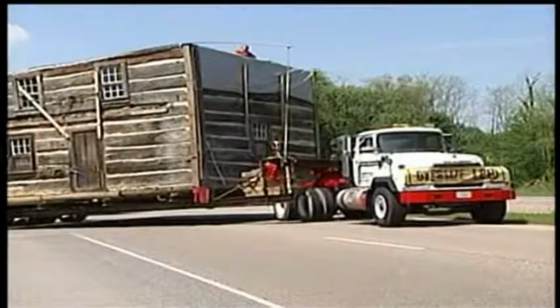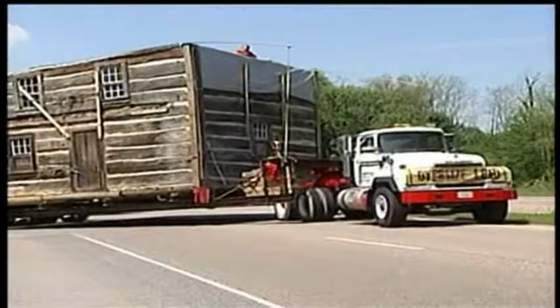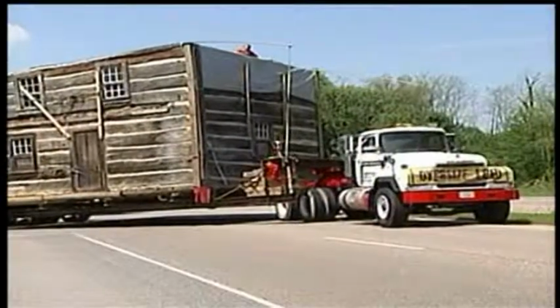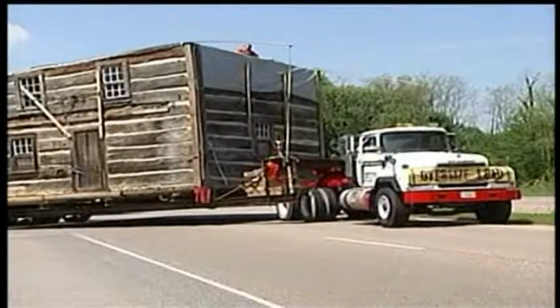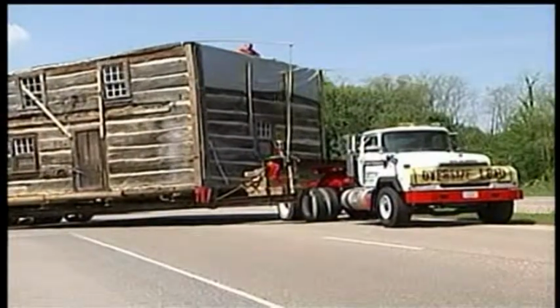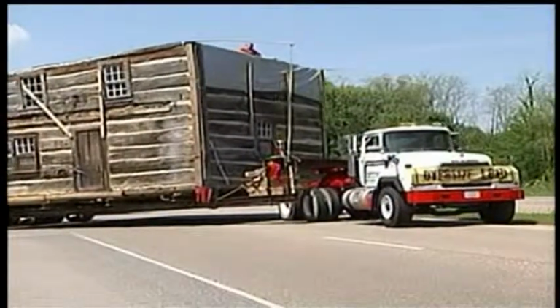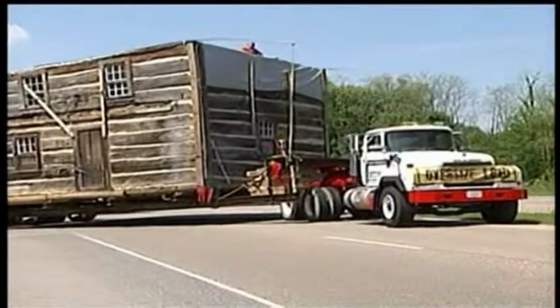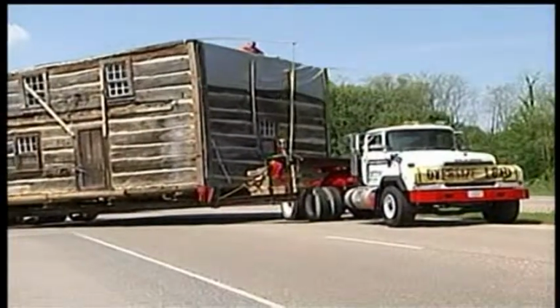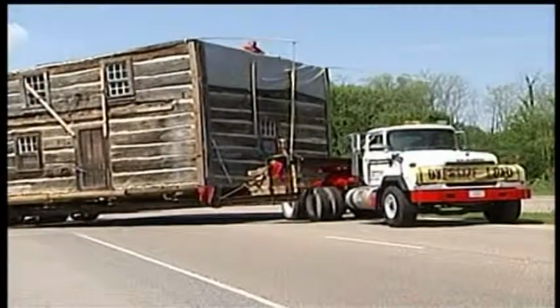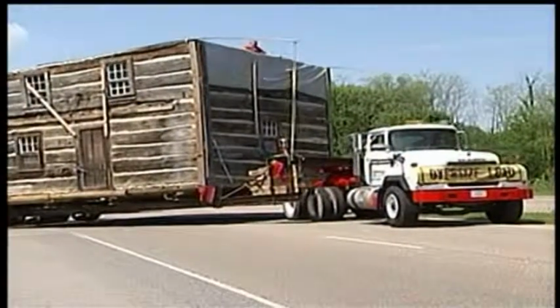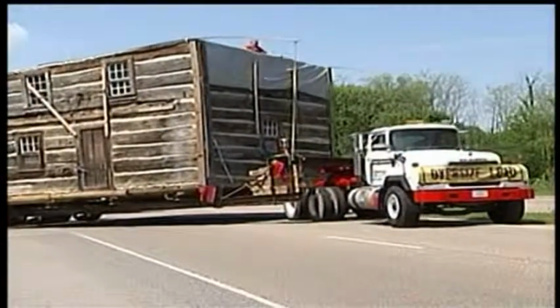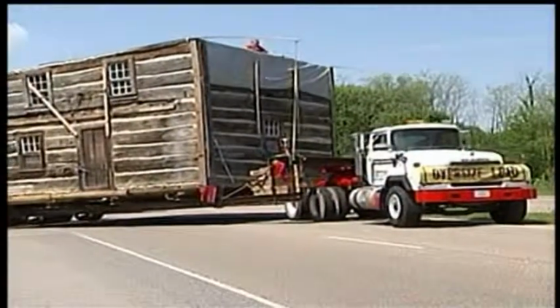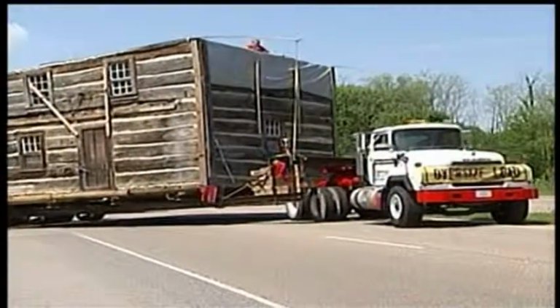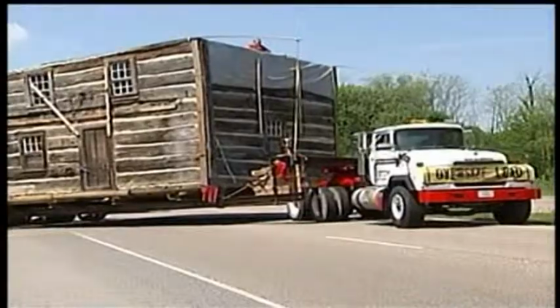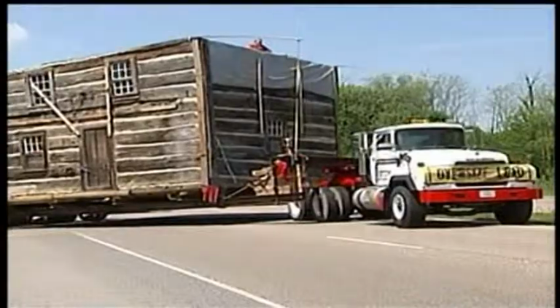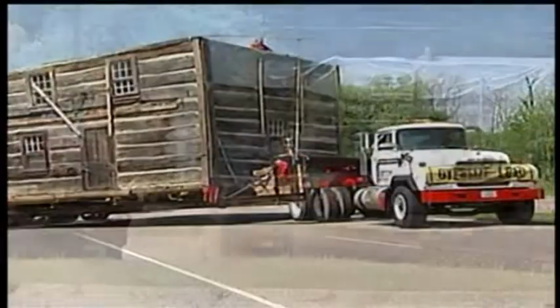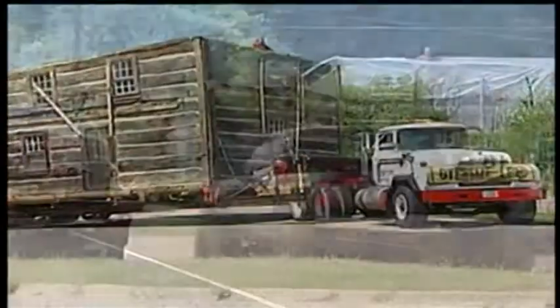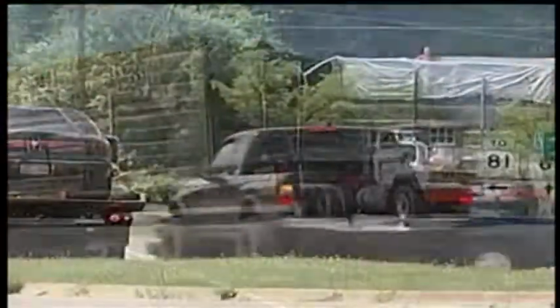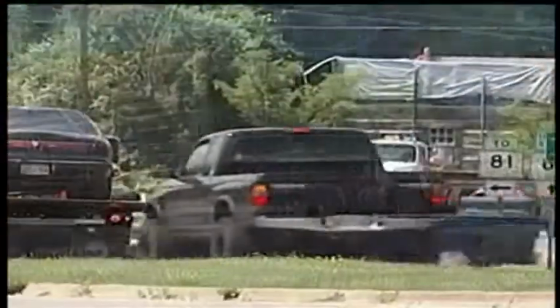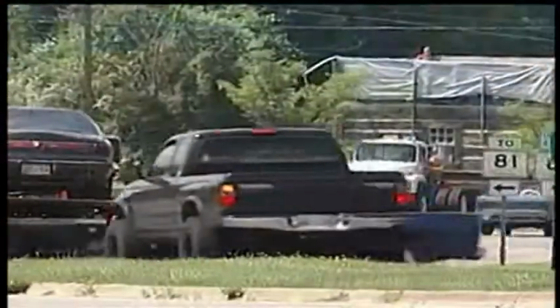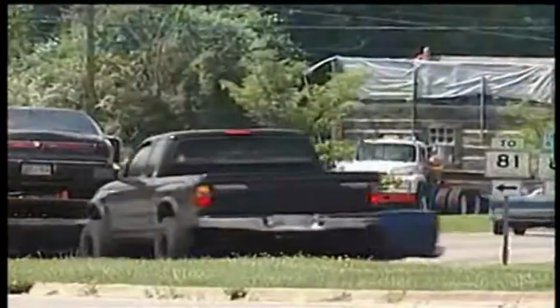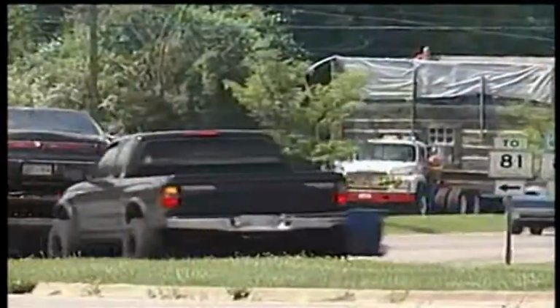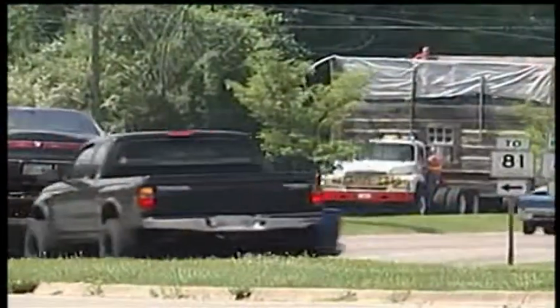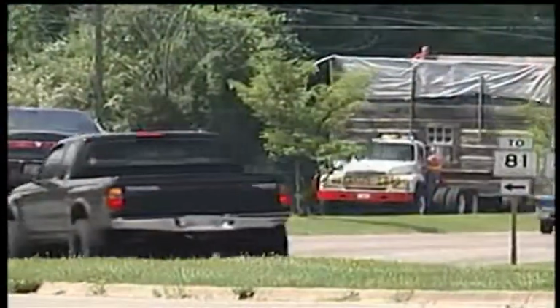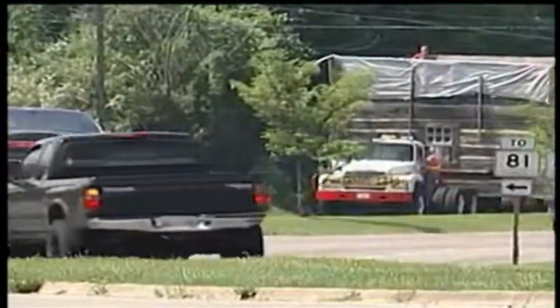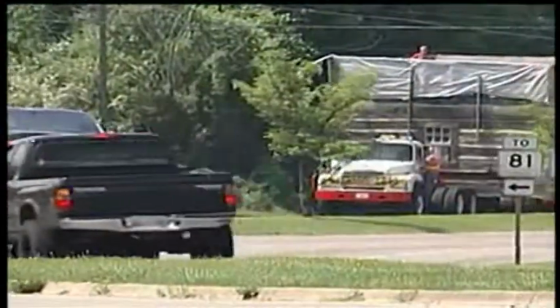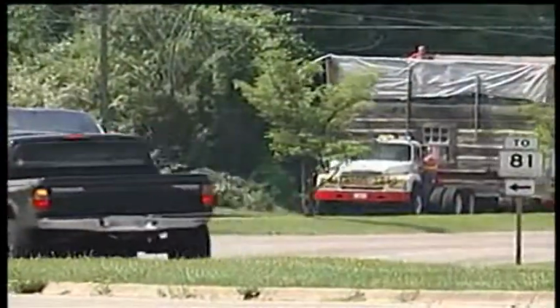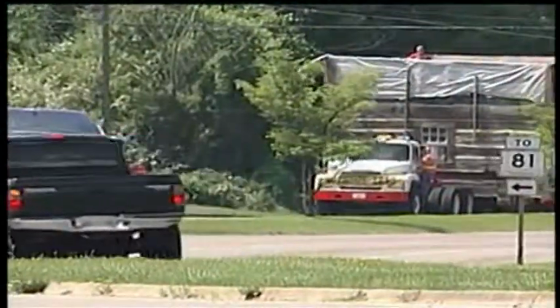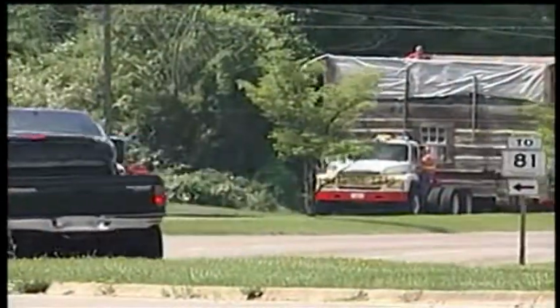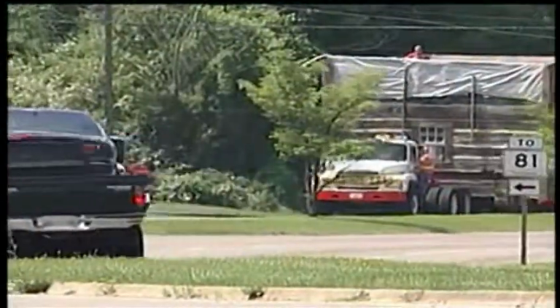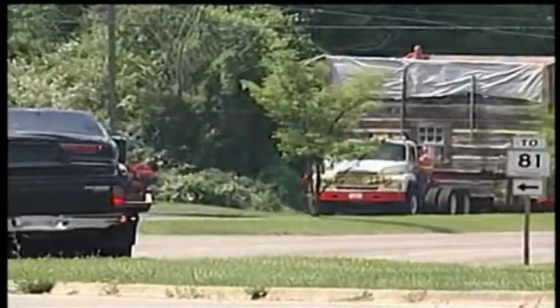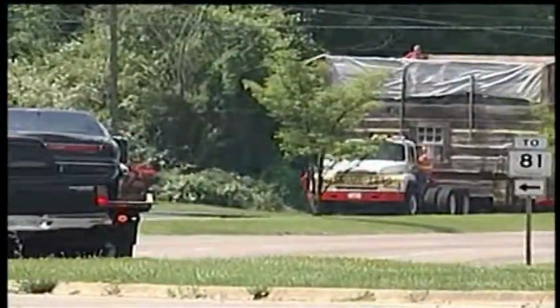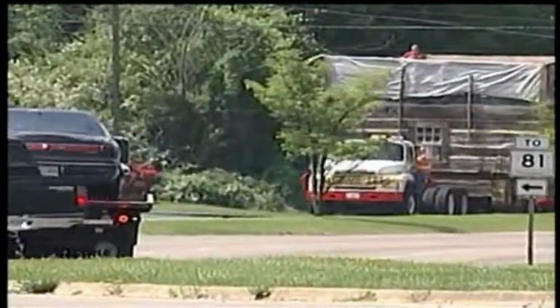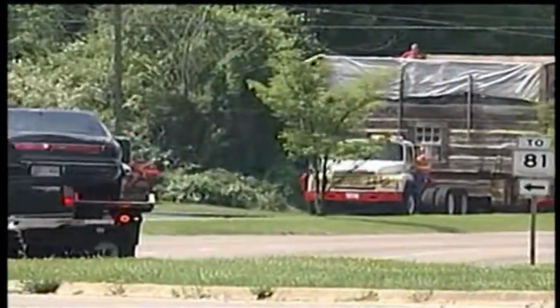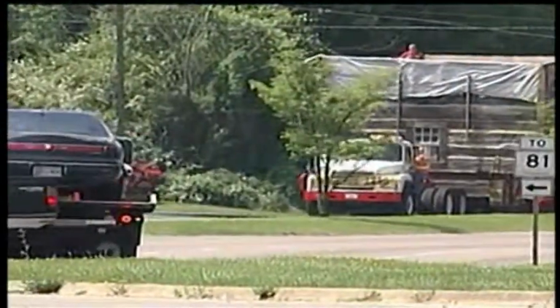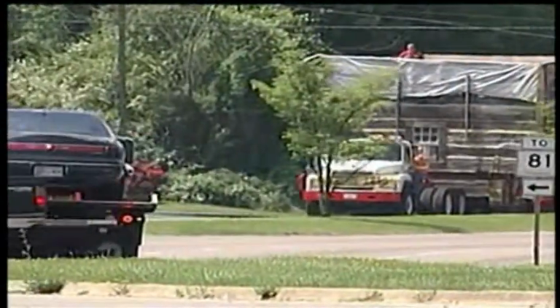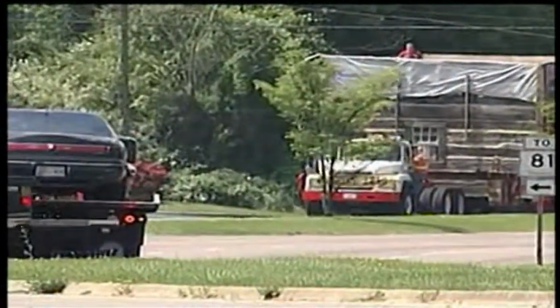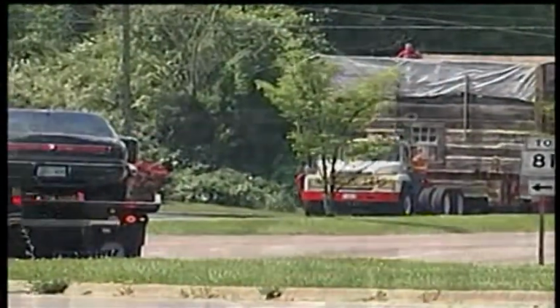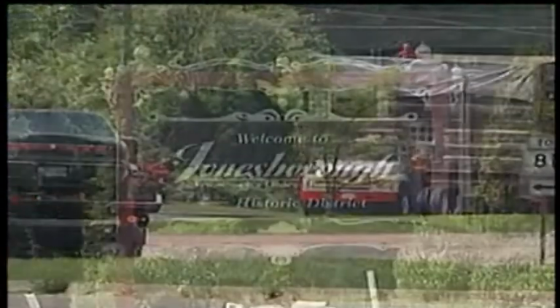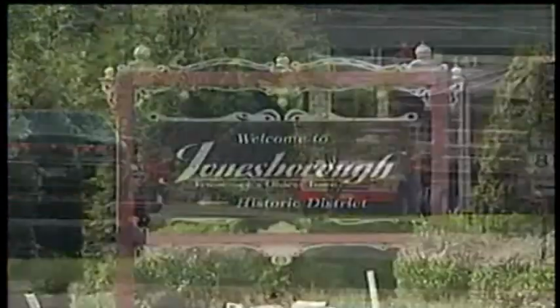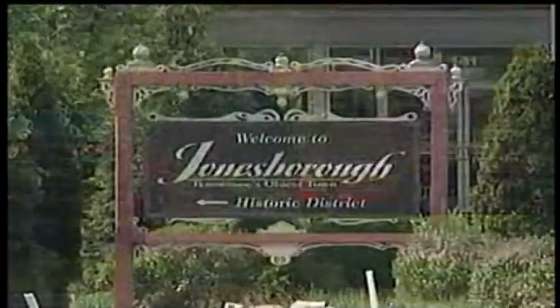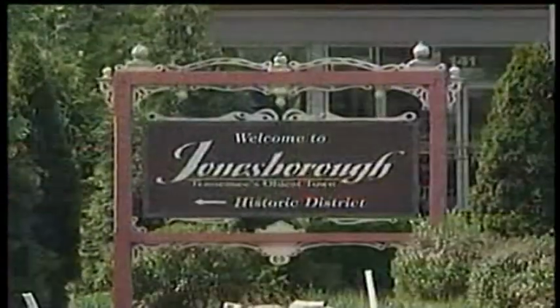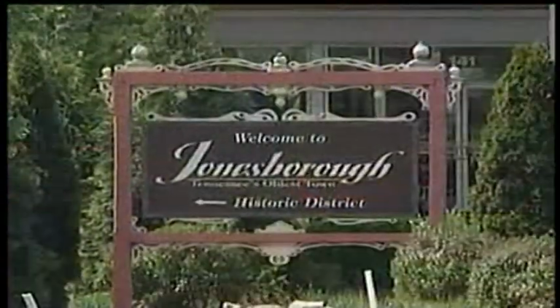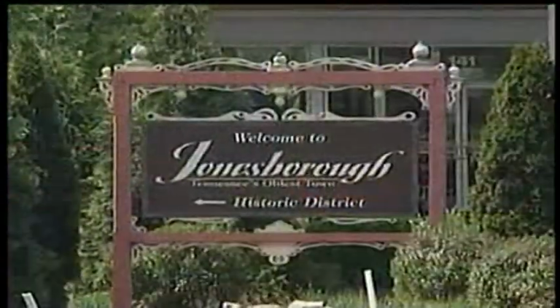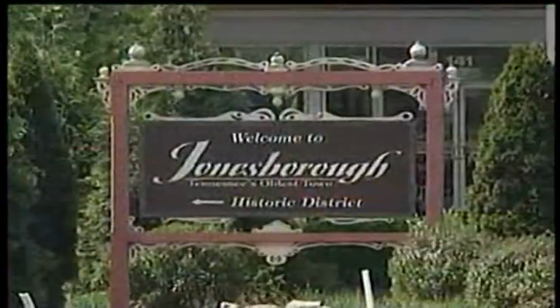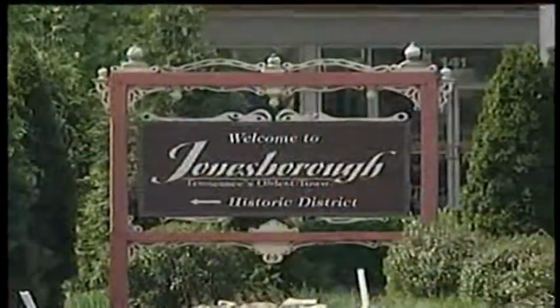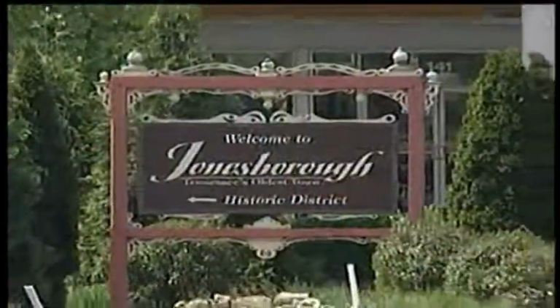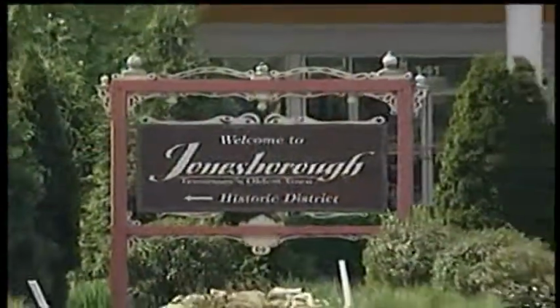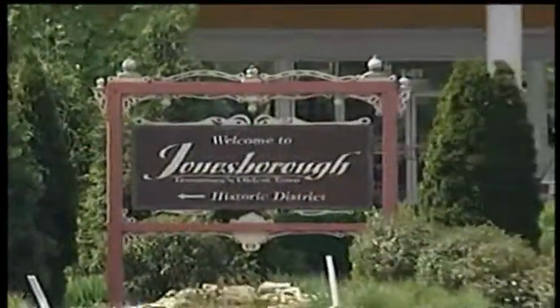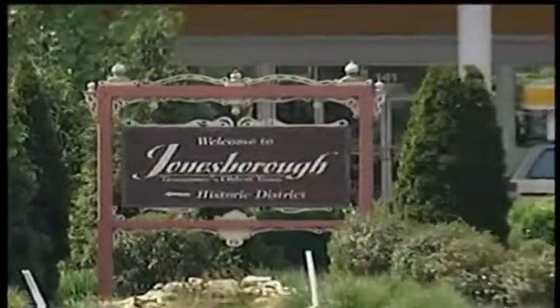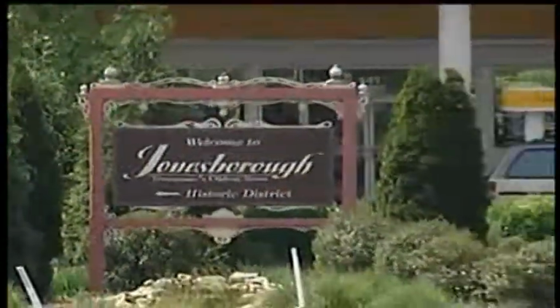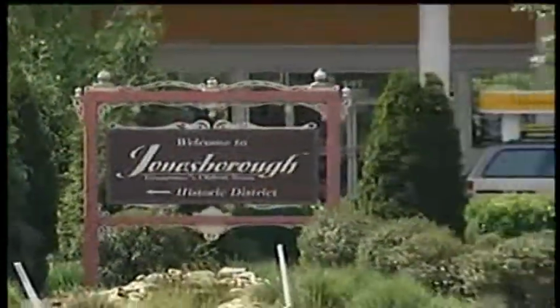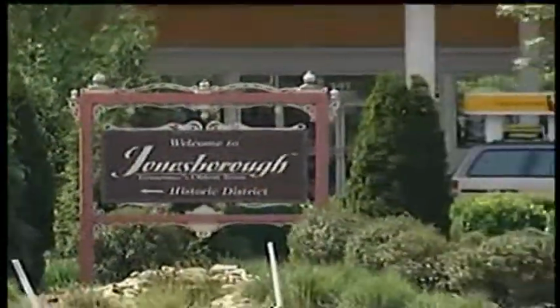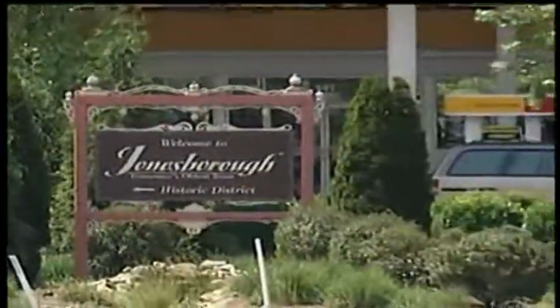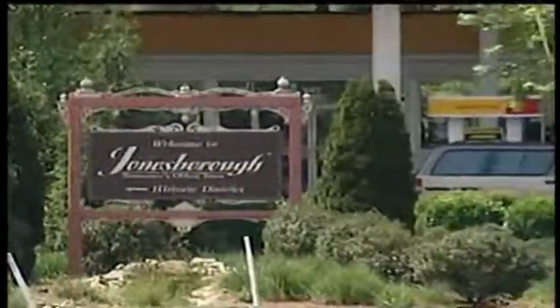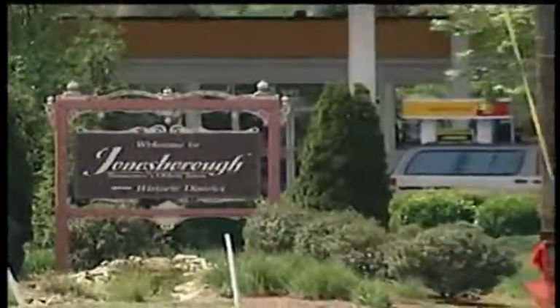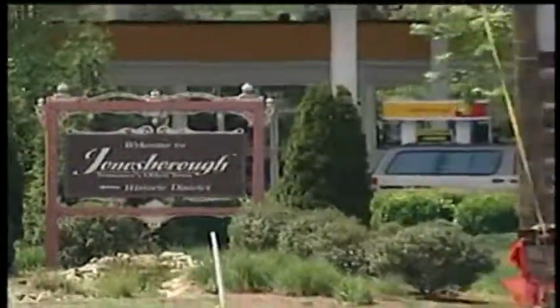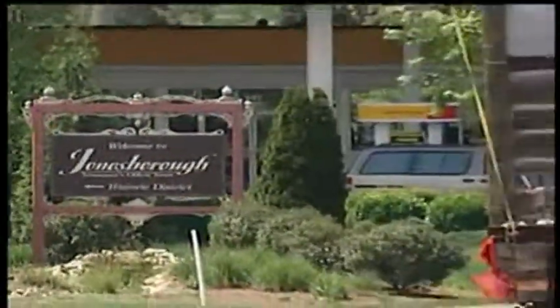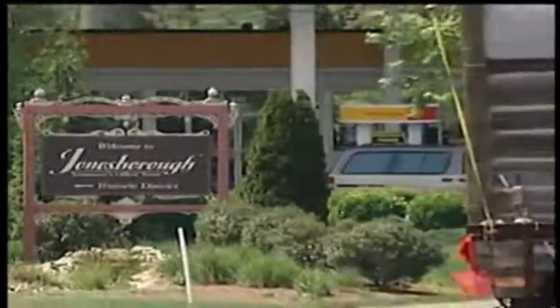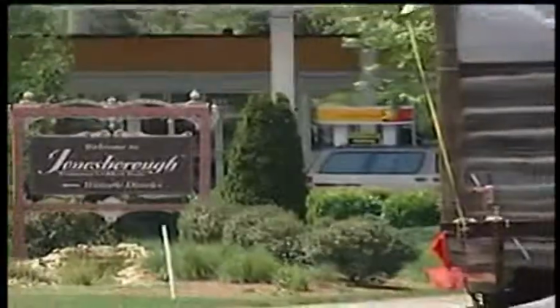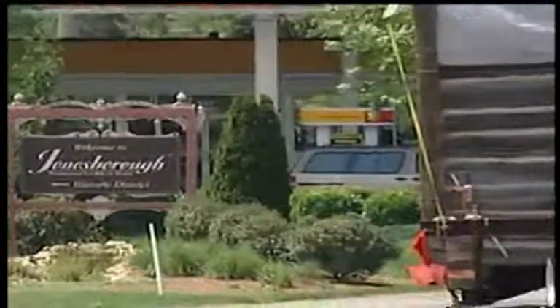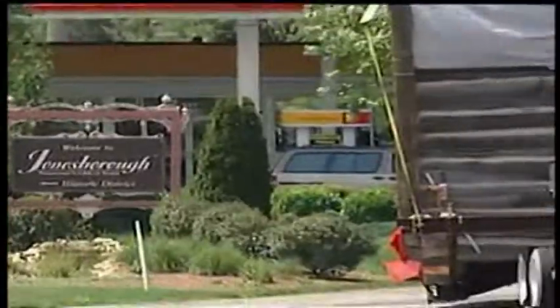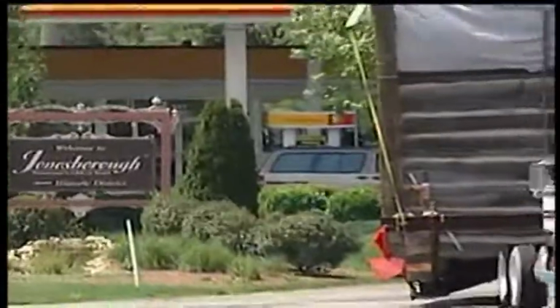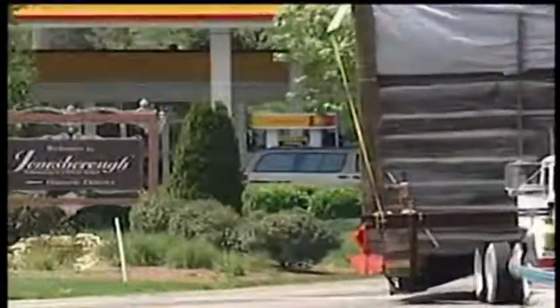And down the road they went — up Highway 11E into Jonesboro, causing a minor traffic jam in Tennessee's oldest town.